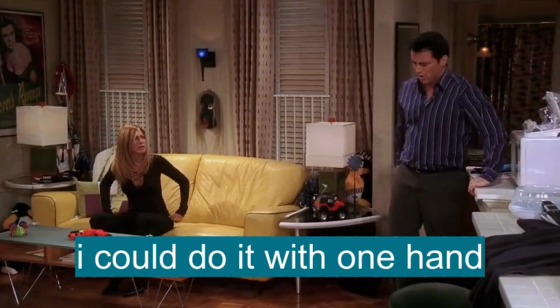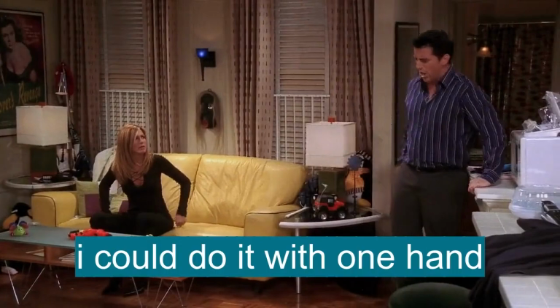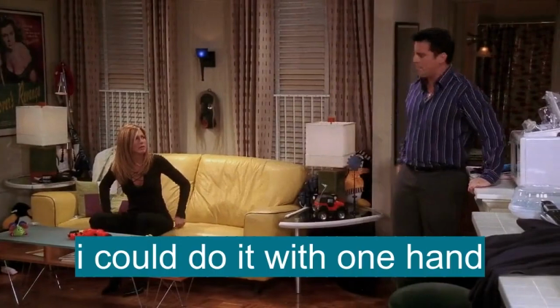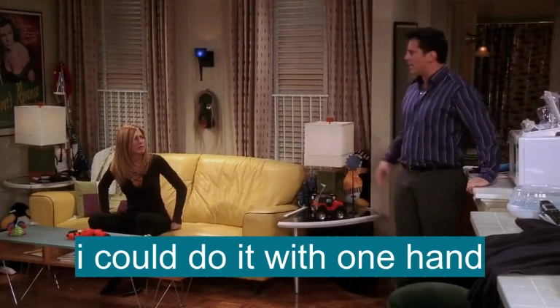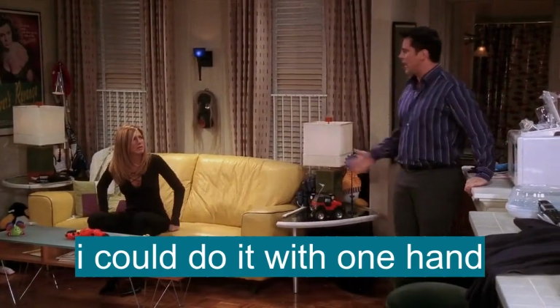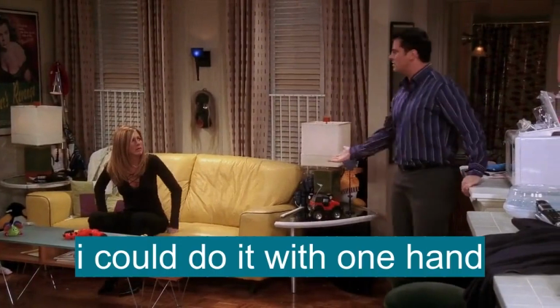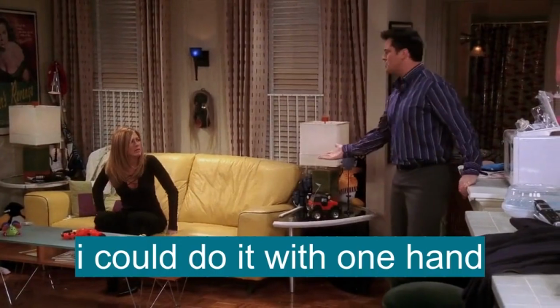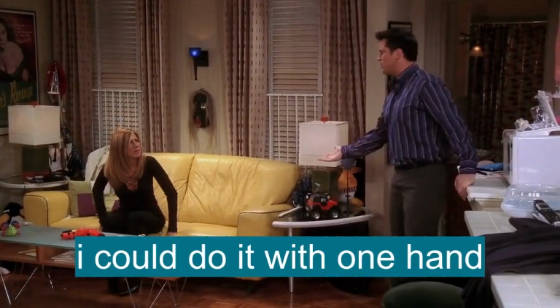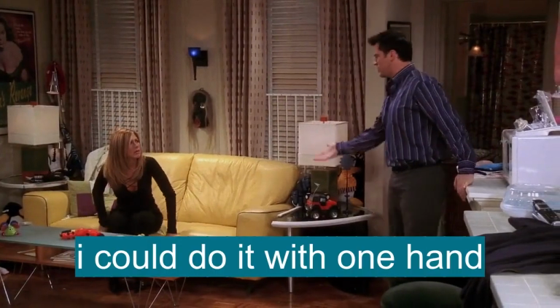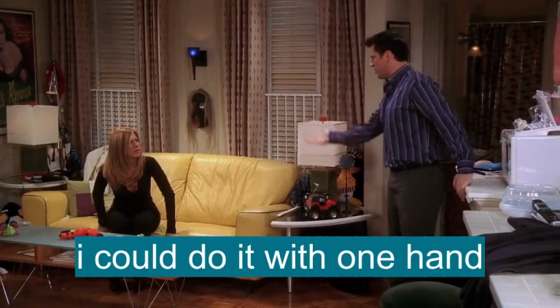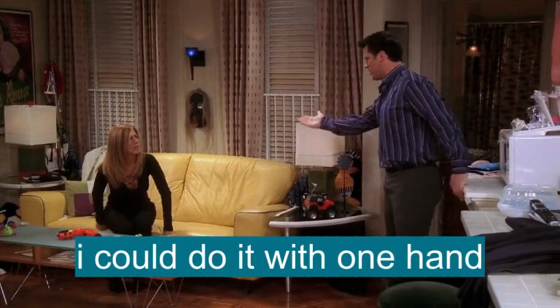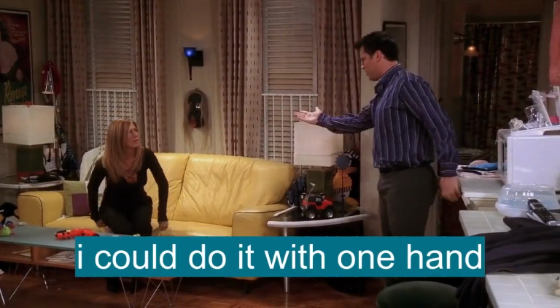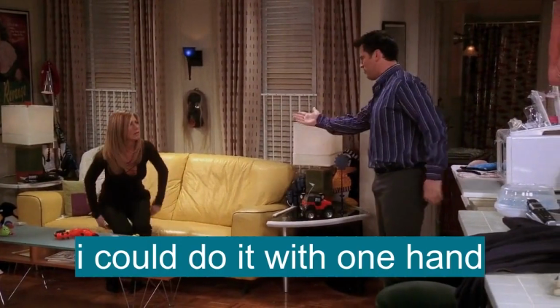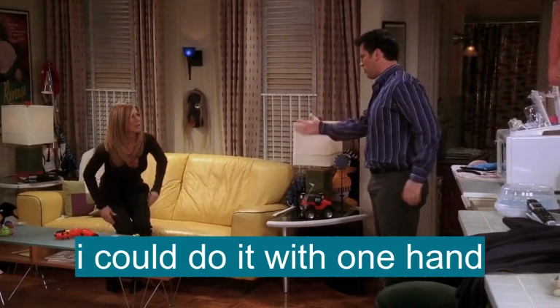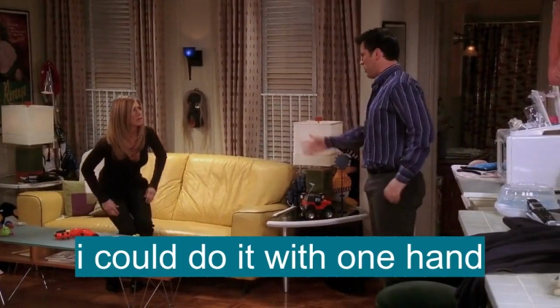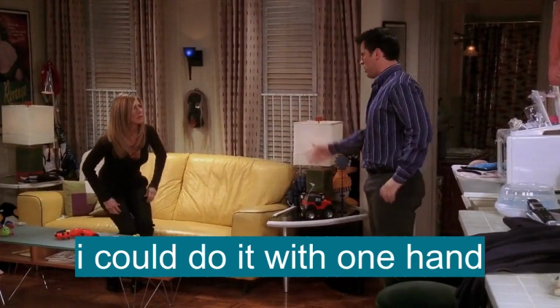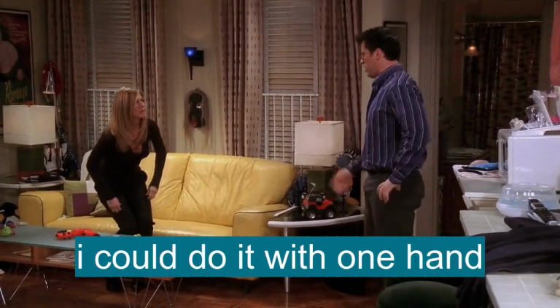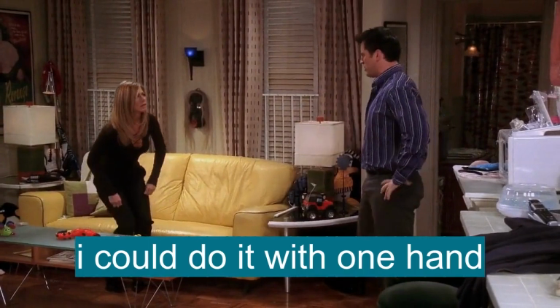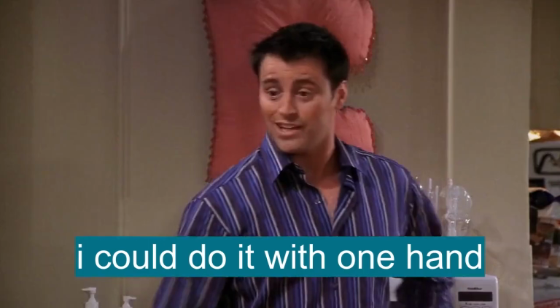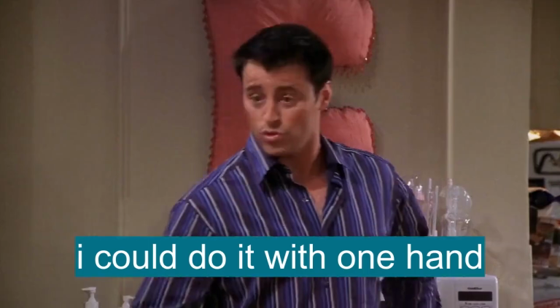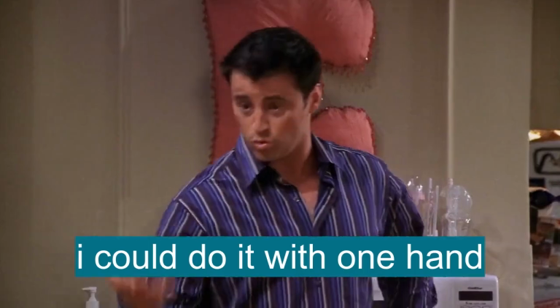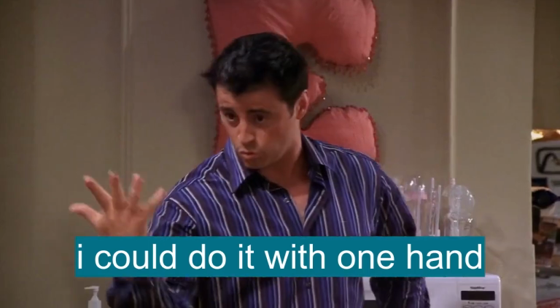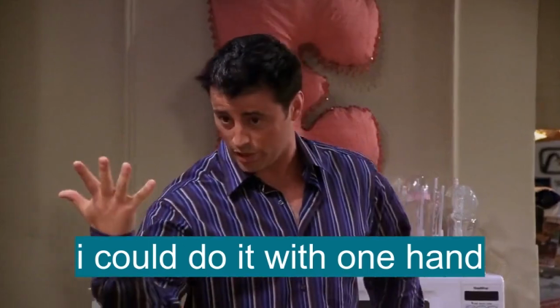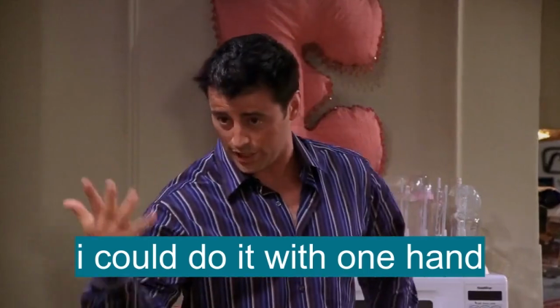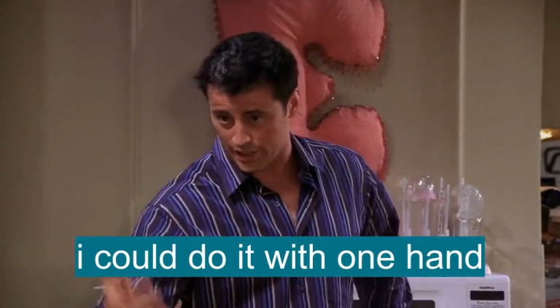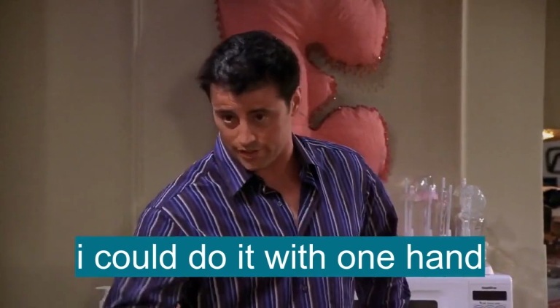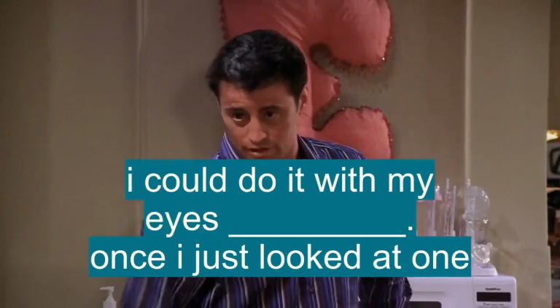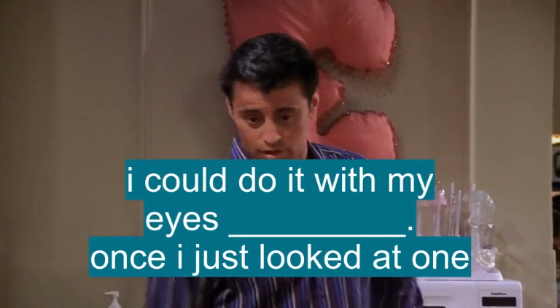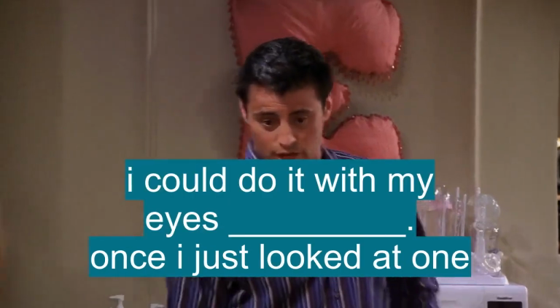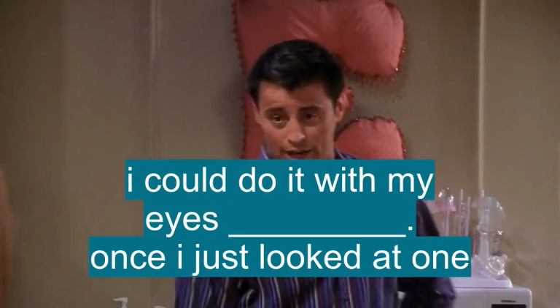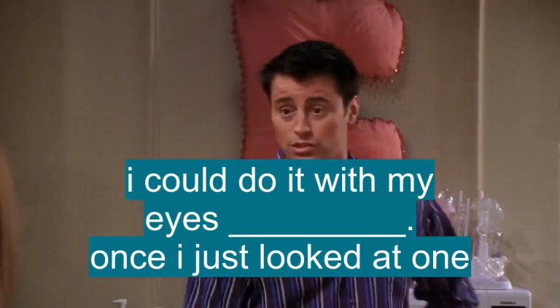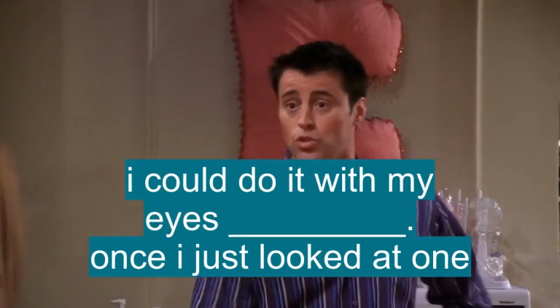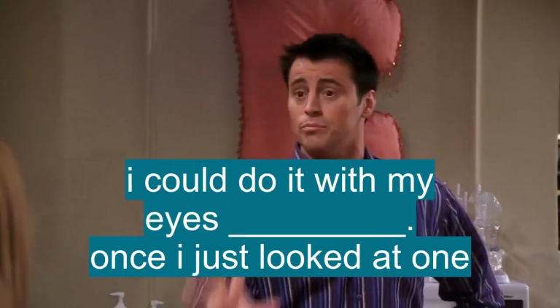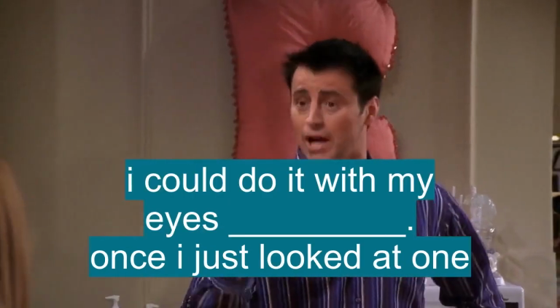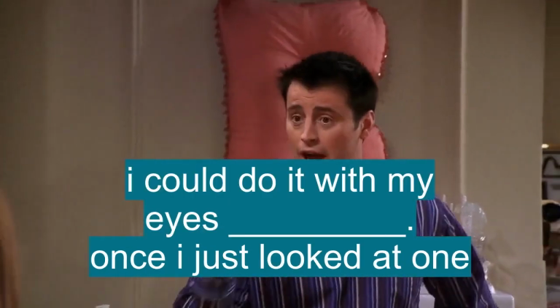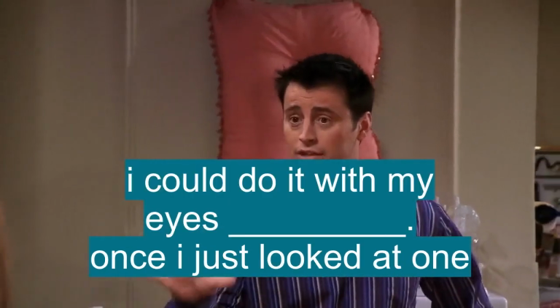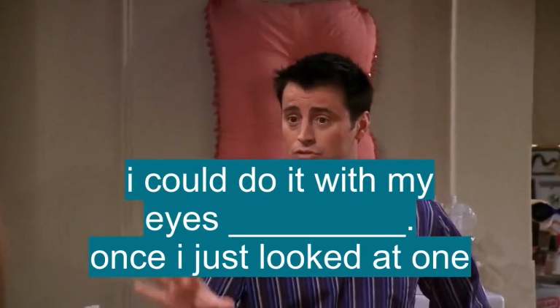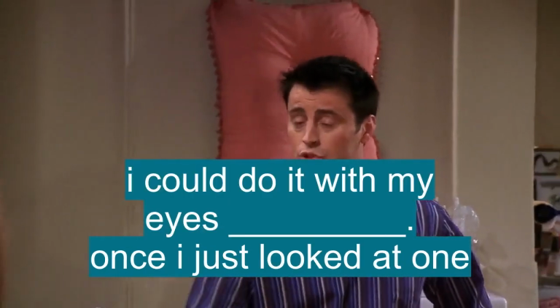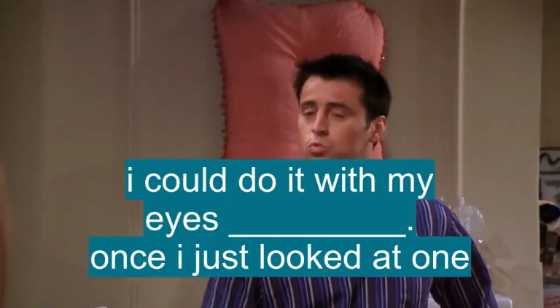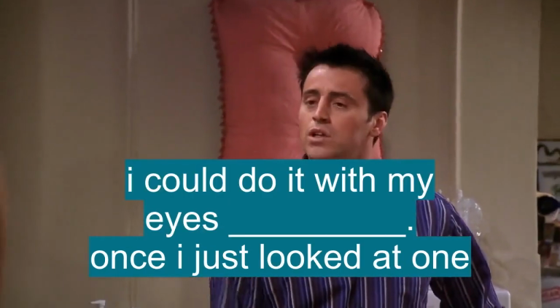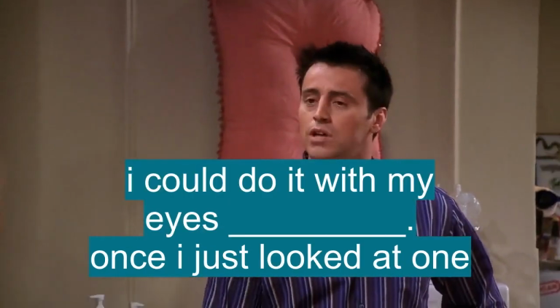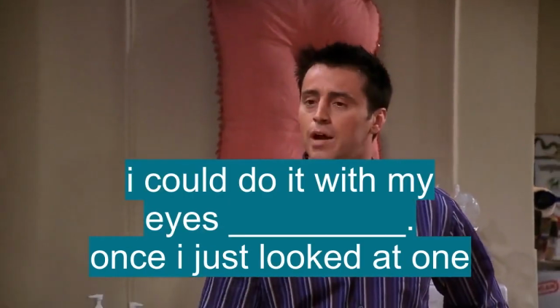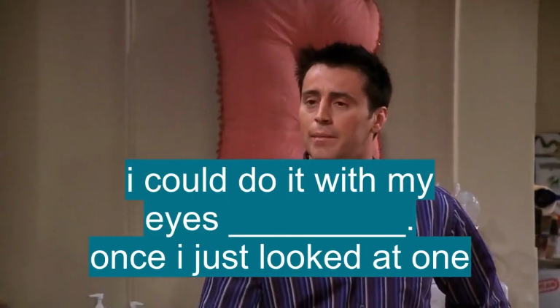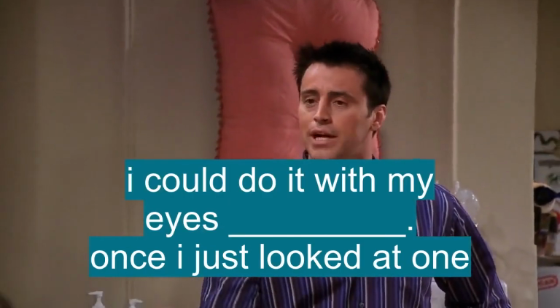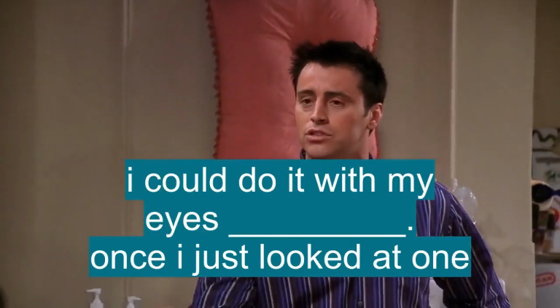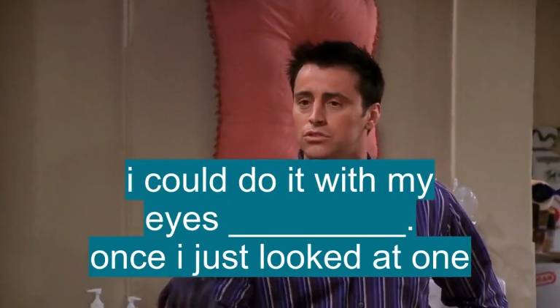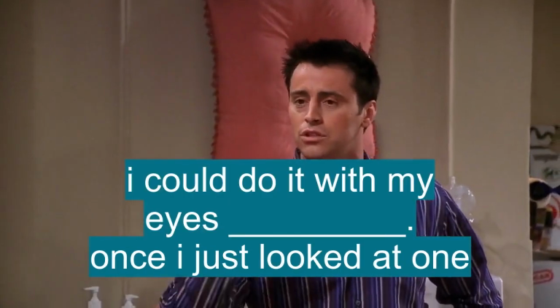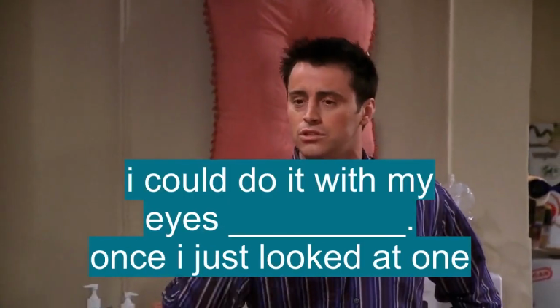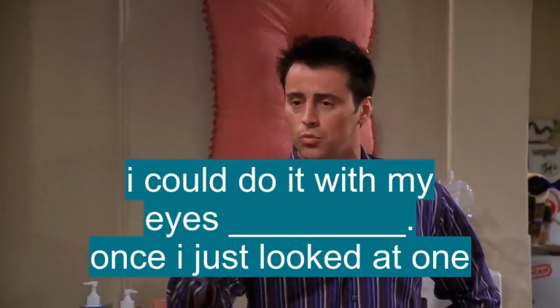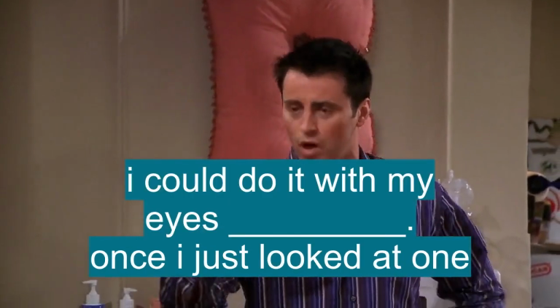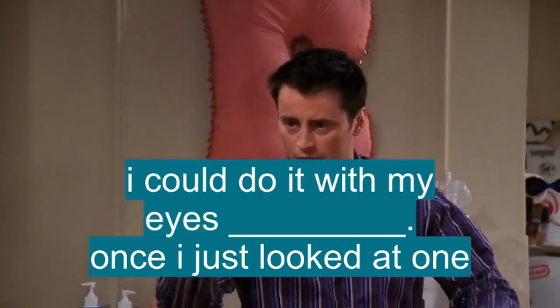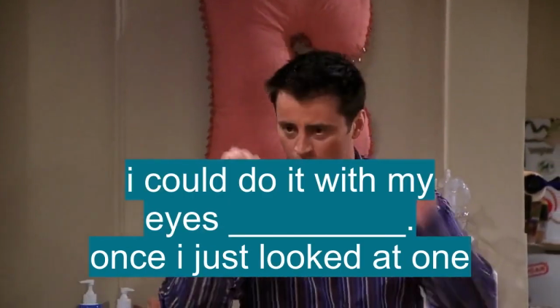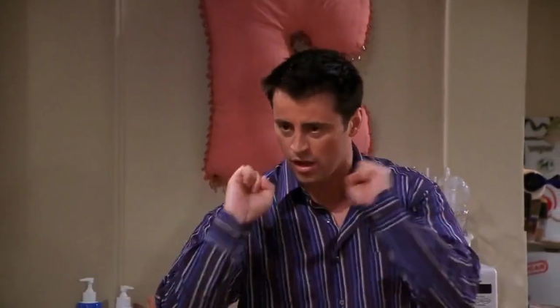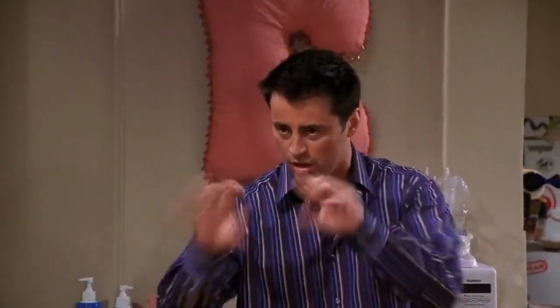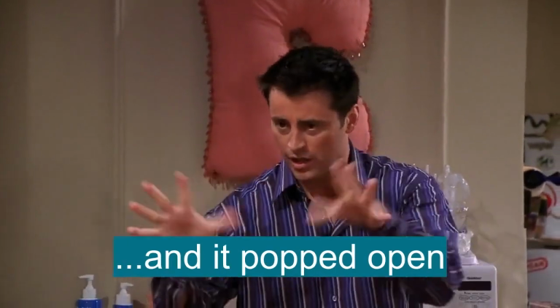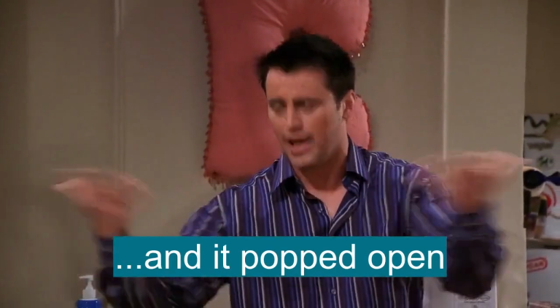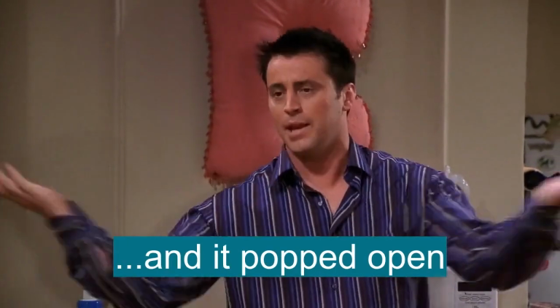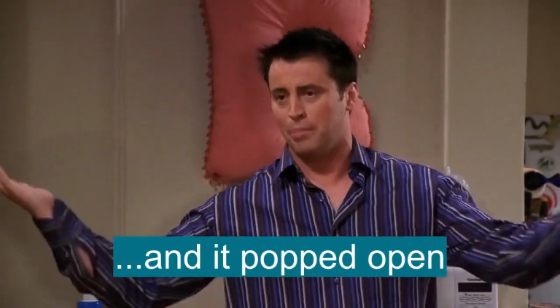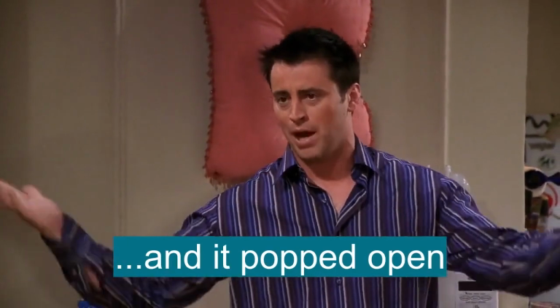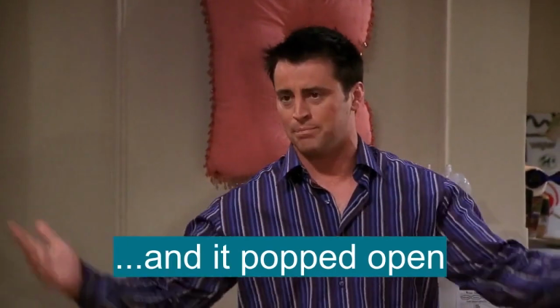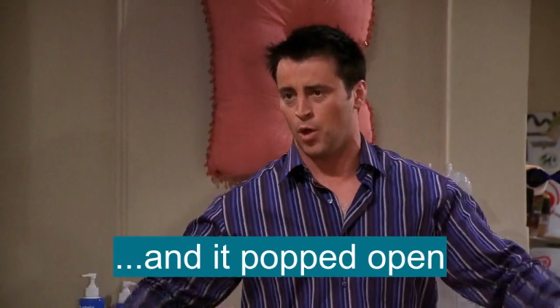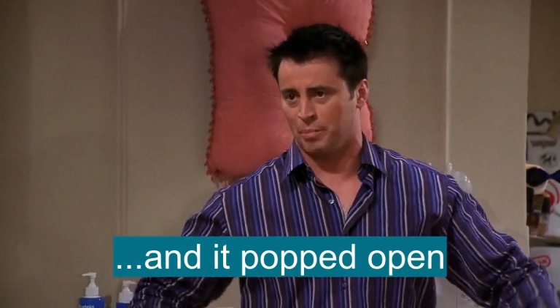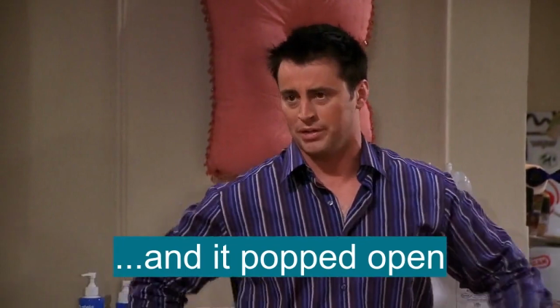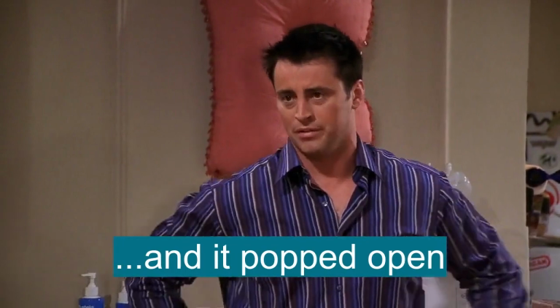I'm an expert at taking off bras. I could do it with one hand. I could do it with my eyes closed. One time, I just looked at one and it popped open.